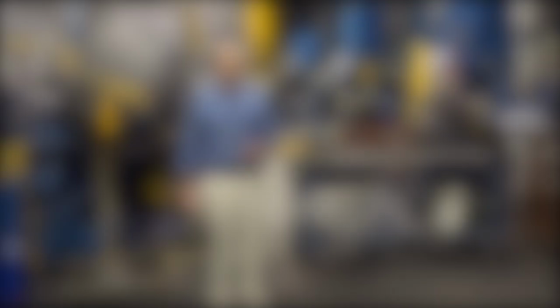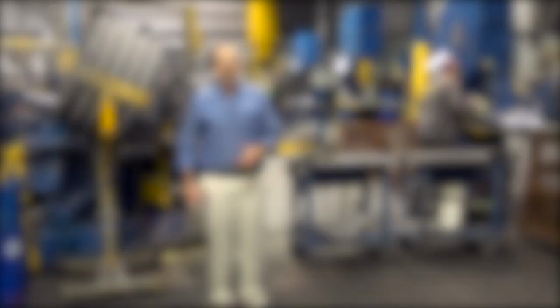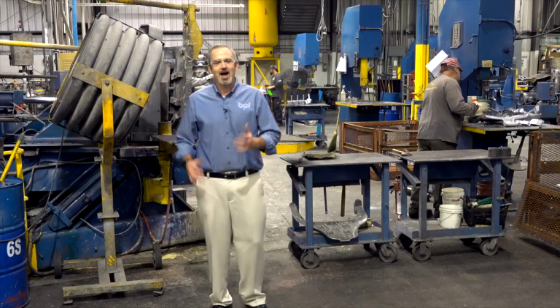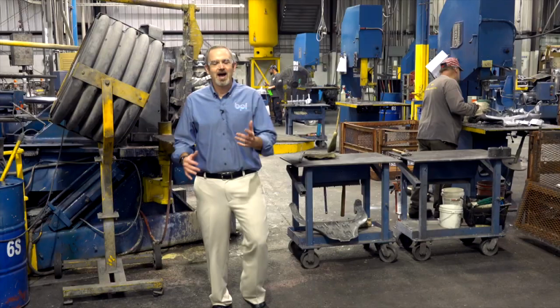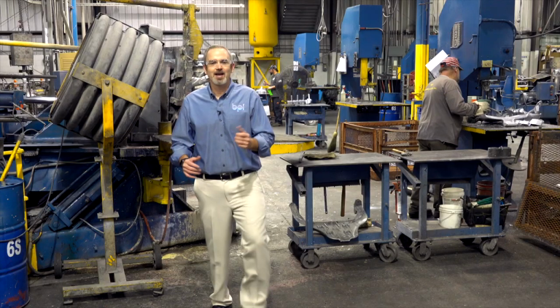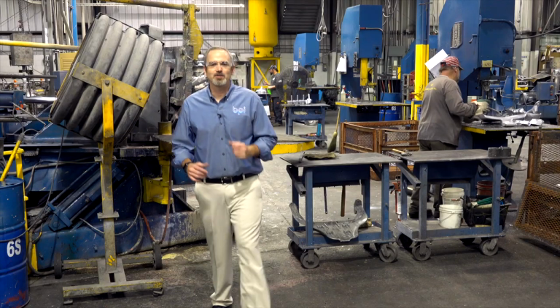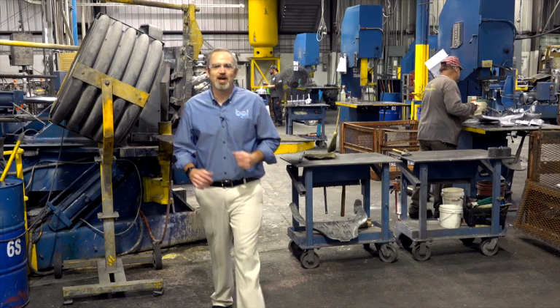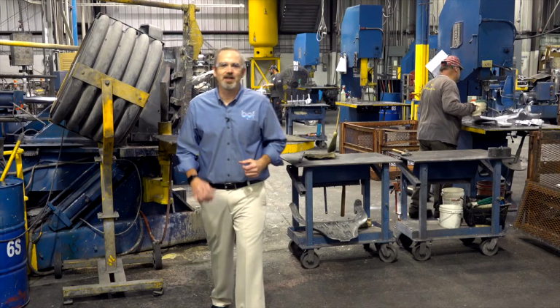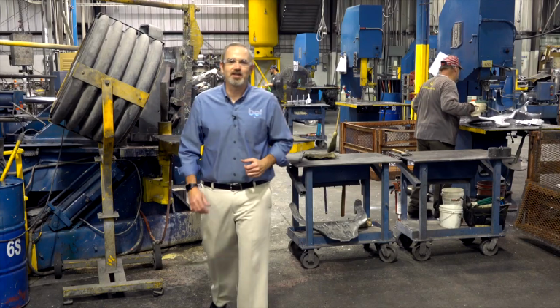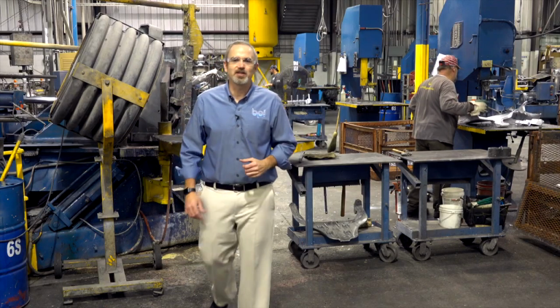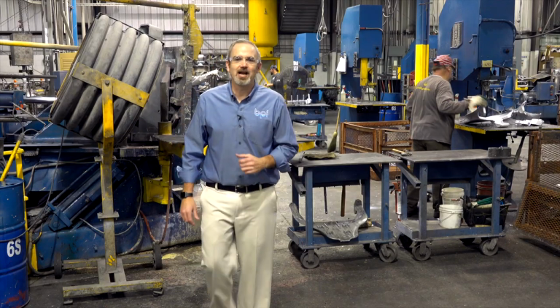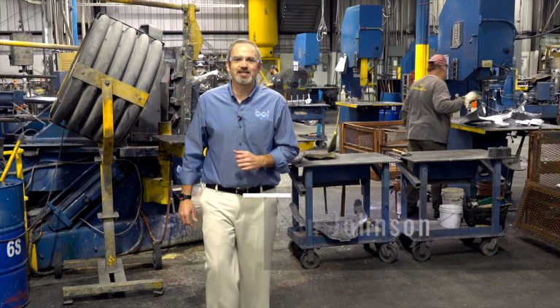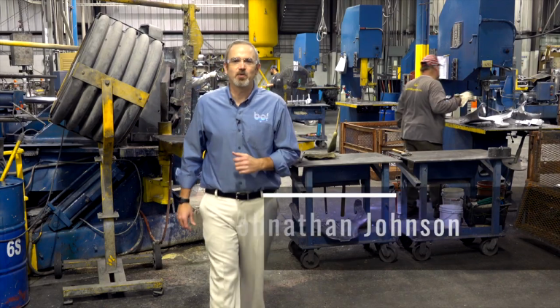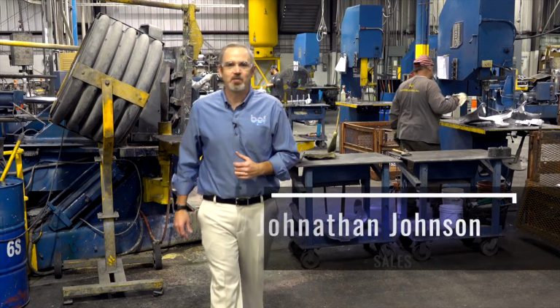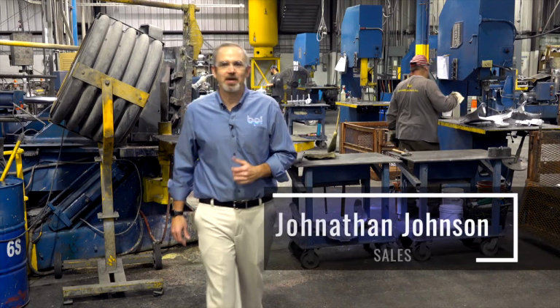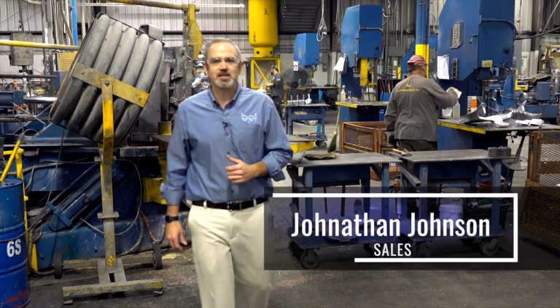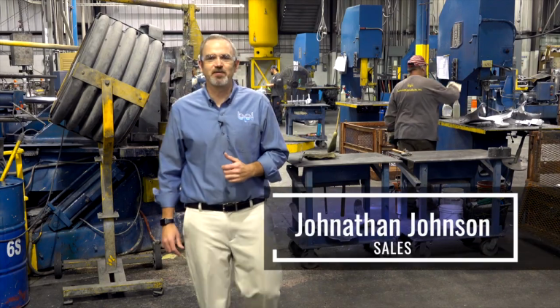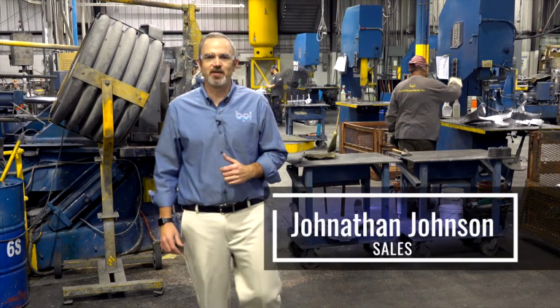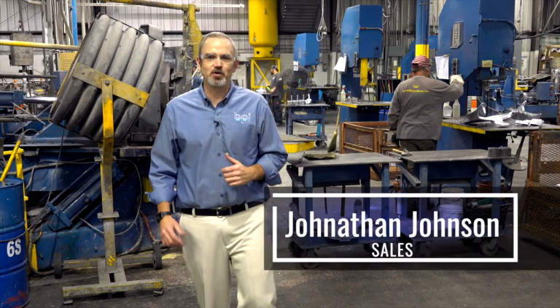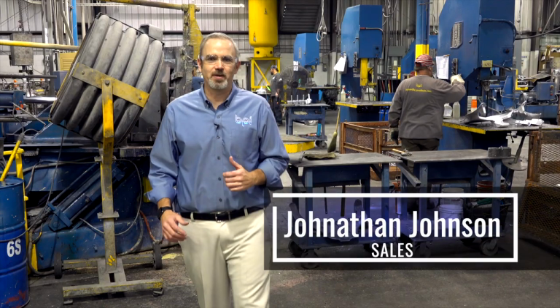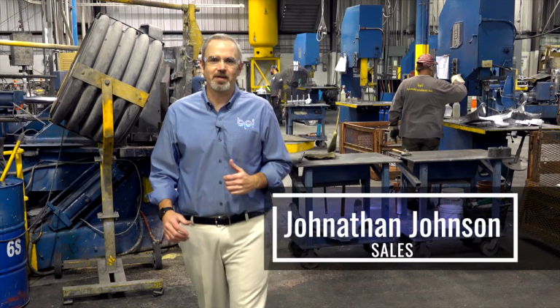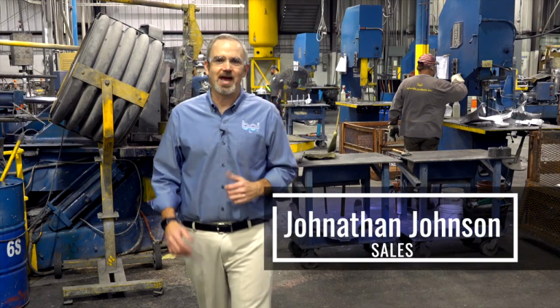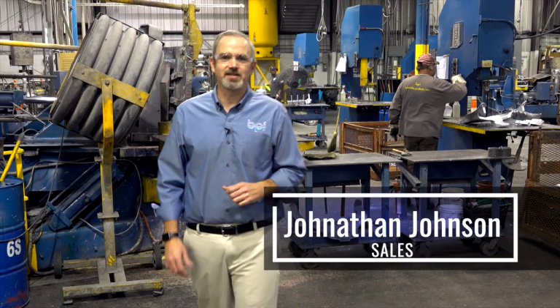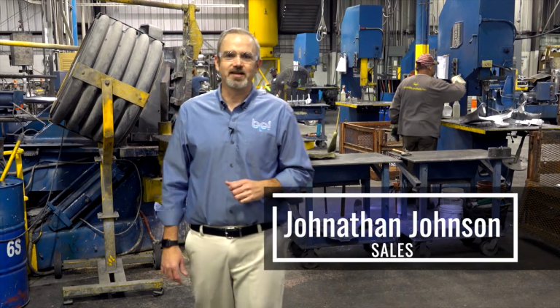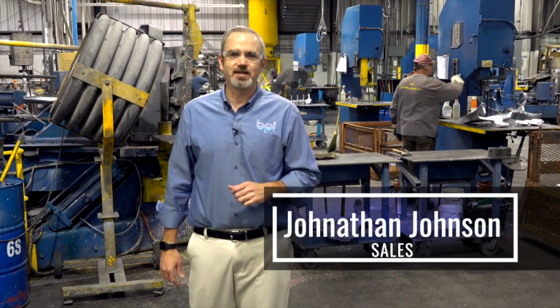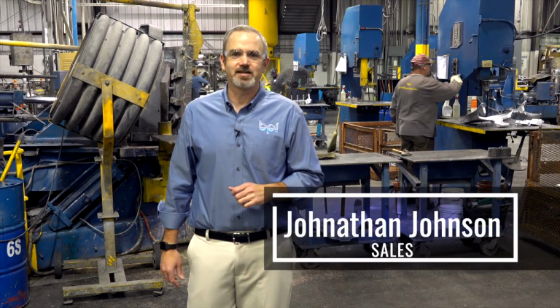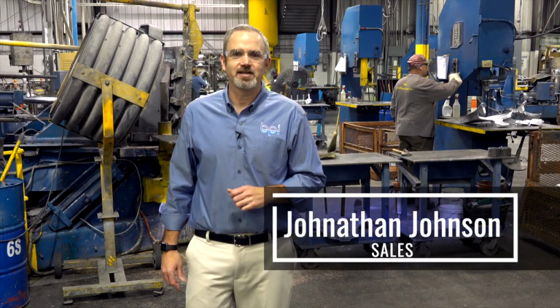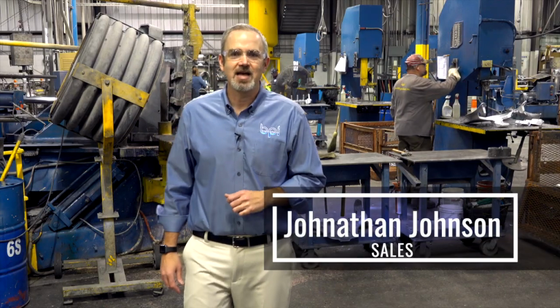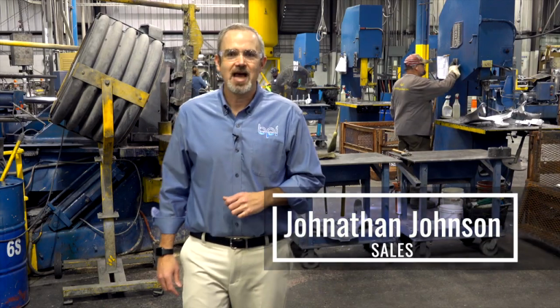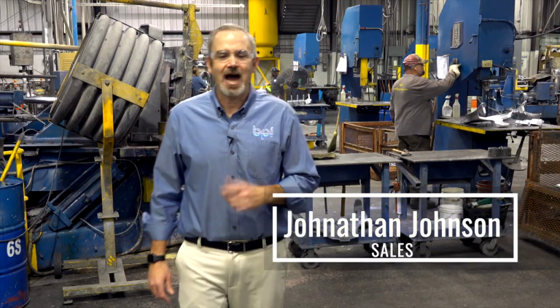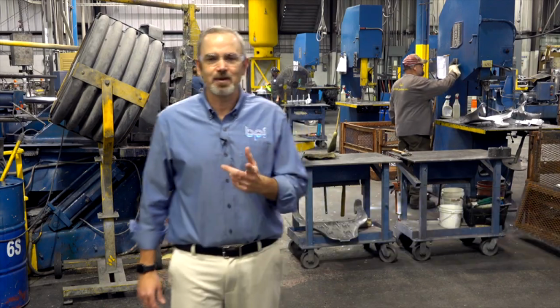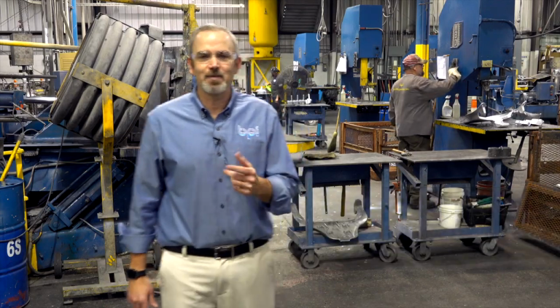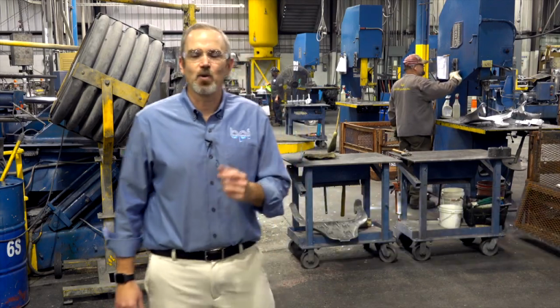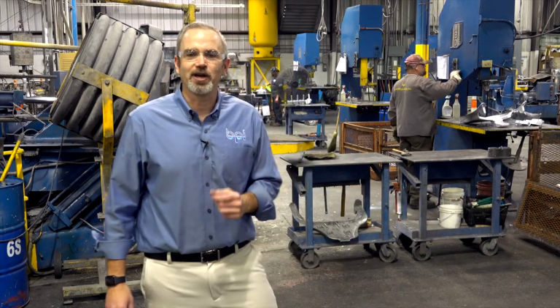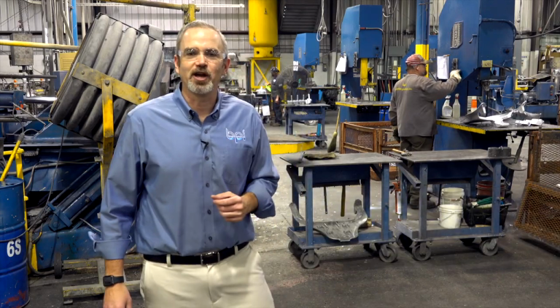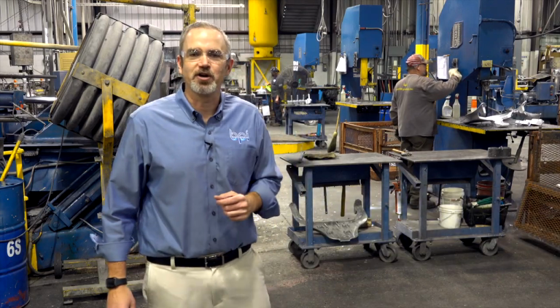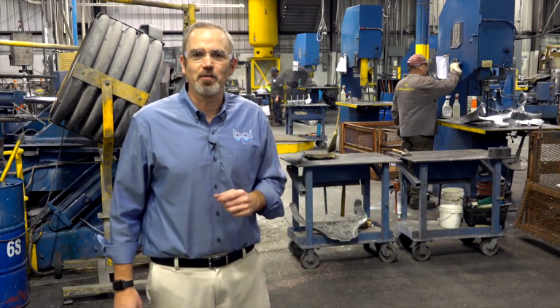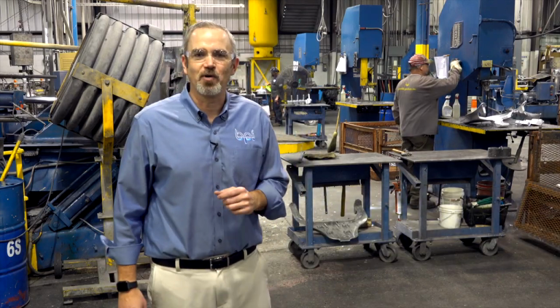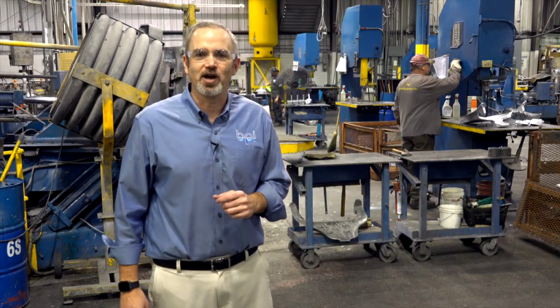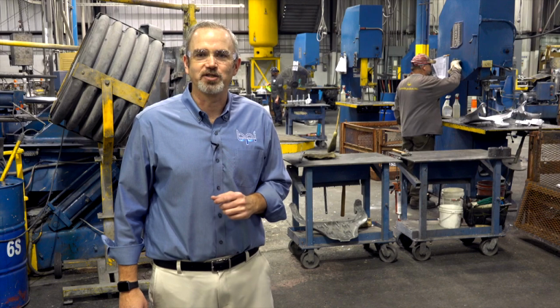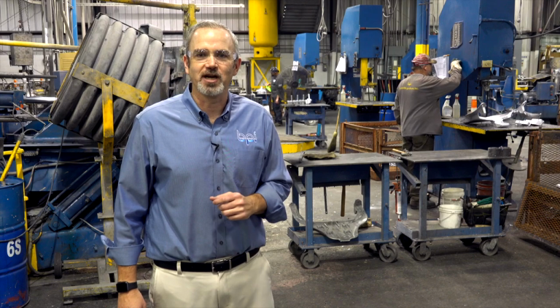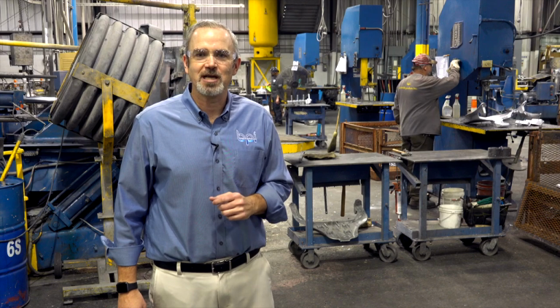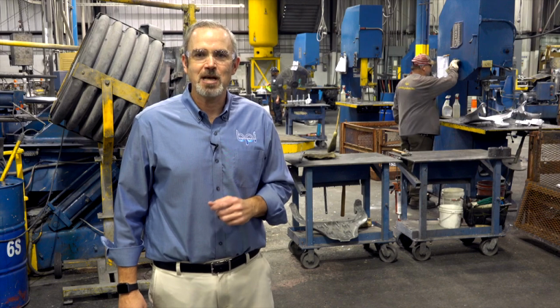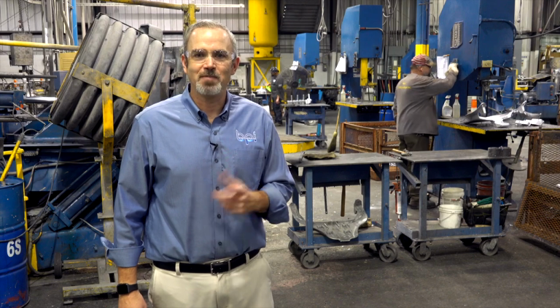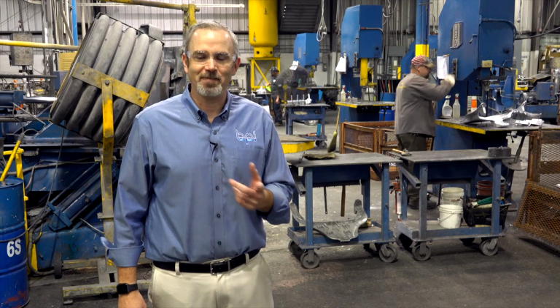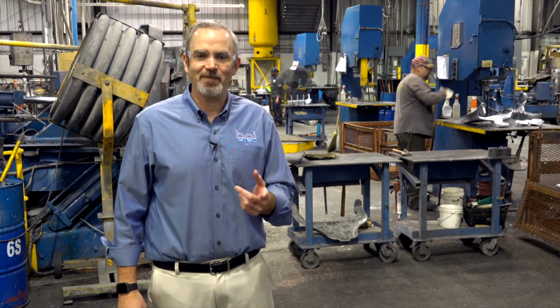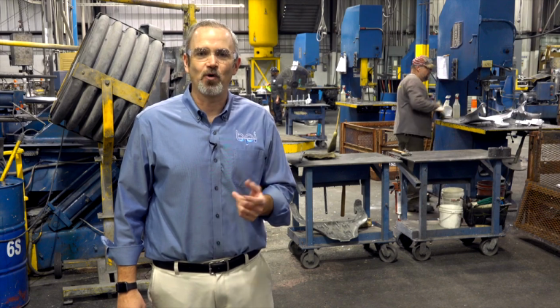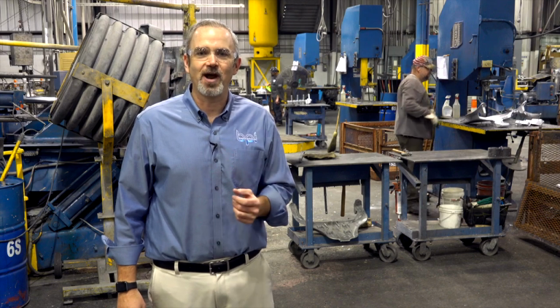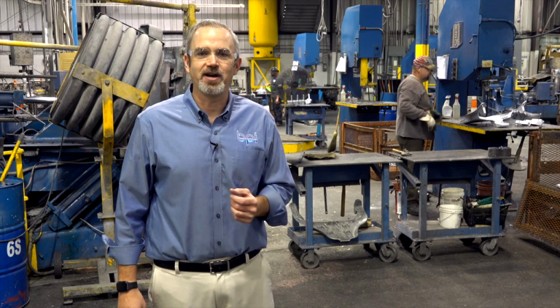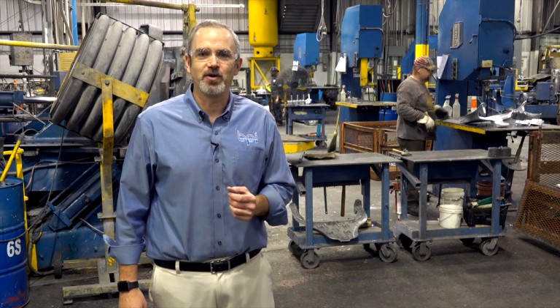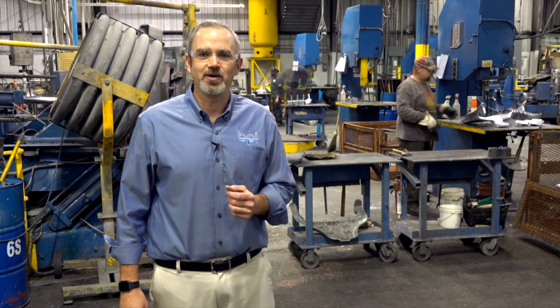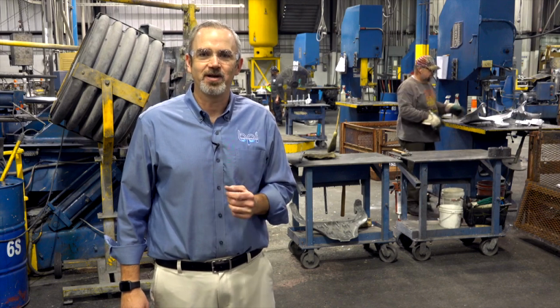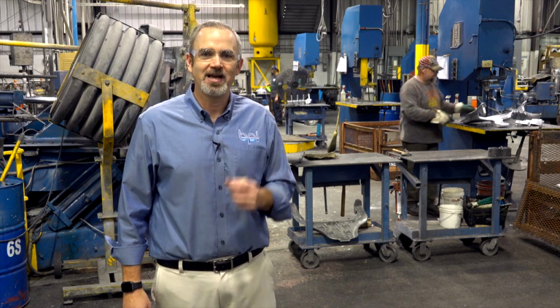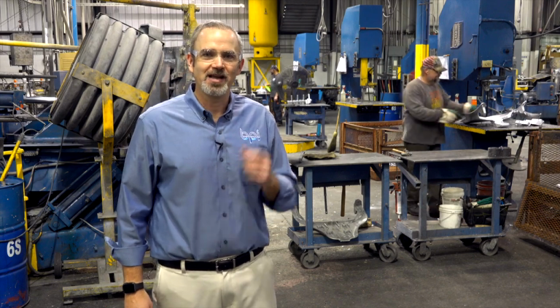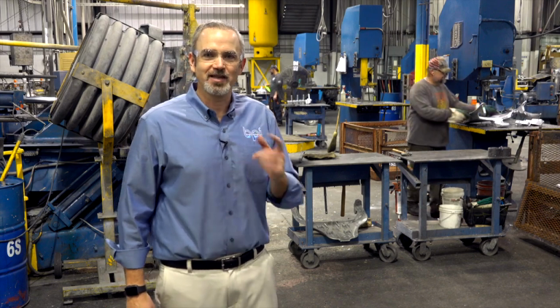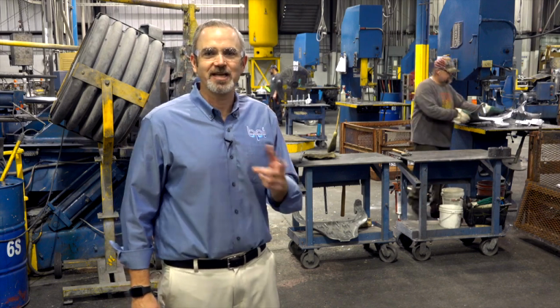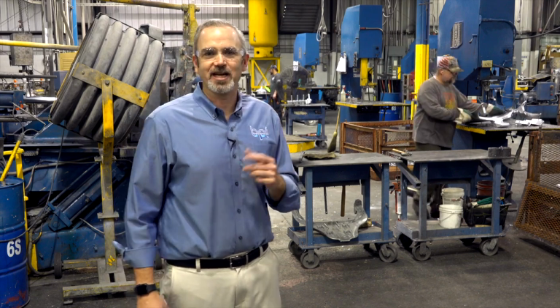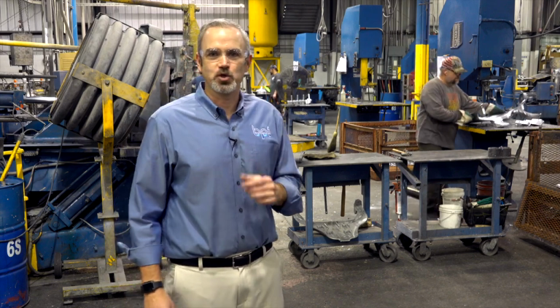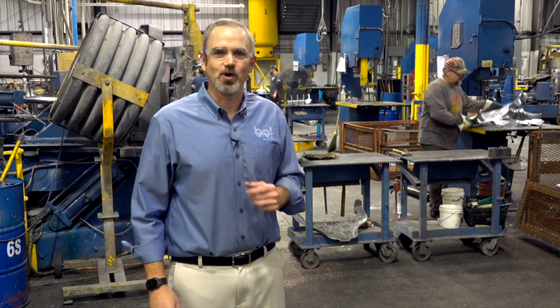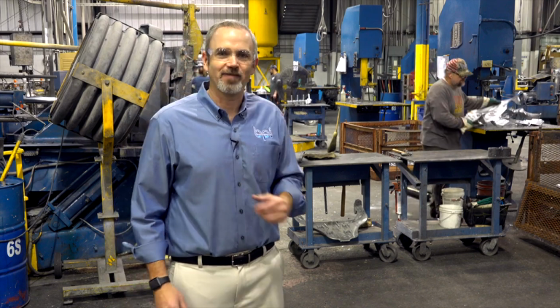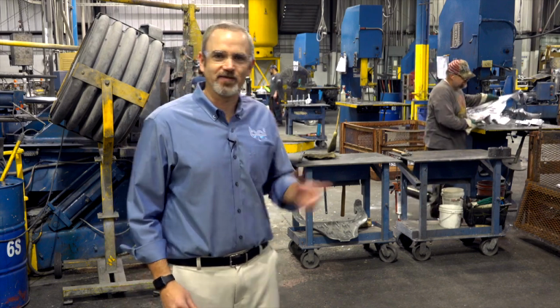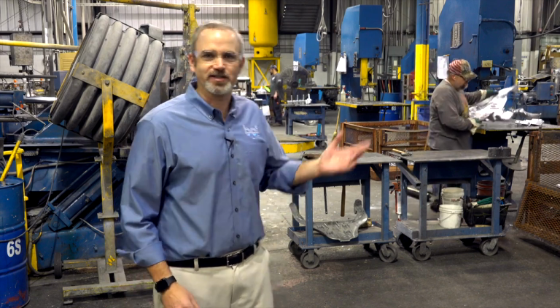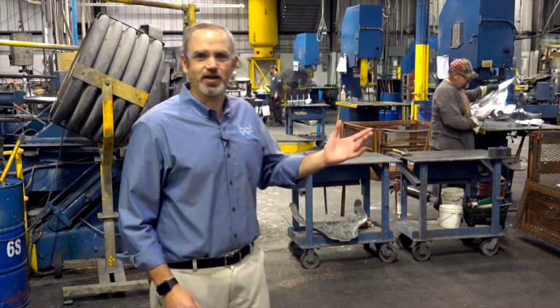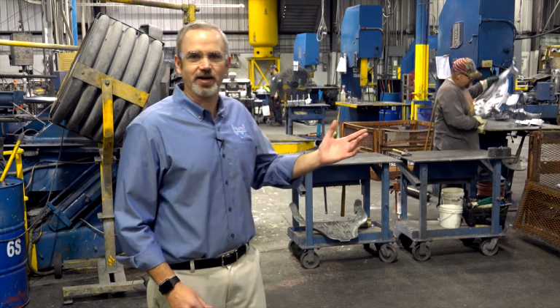Hi, I'm Jonathan Johnson with Batesville Aluminum Castings. I'm going to be working on your project, but before I do, let's take a tour of our facility.